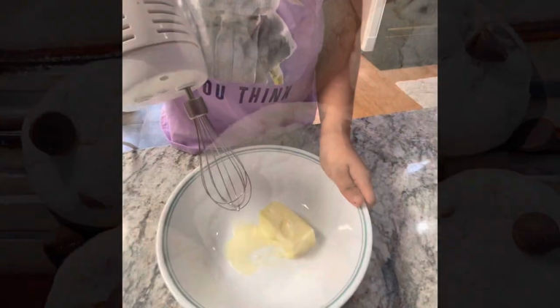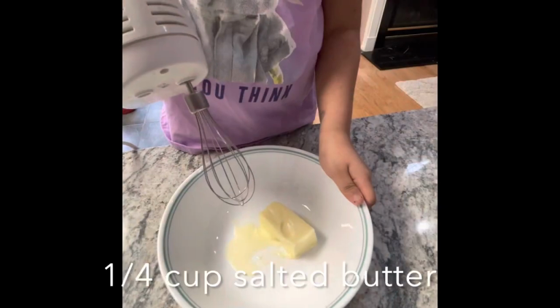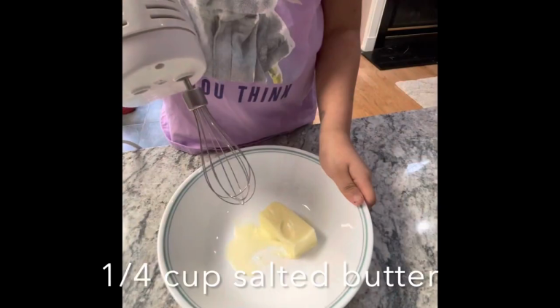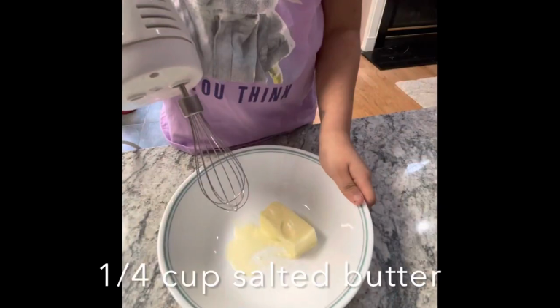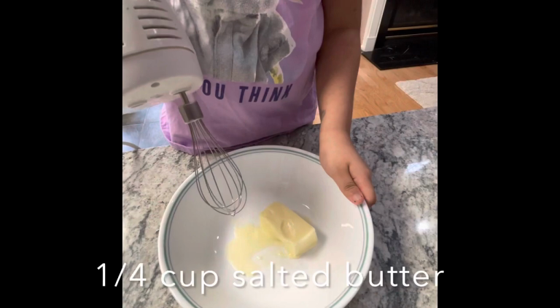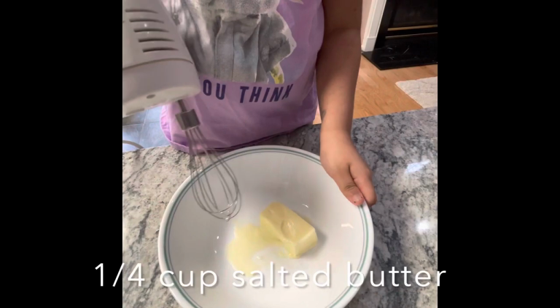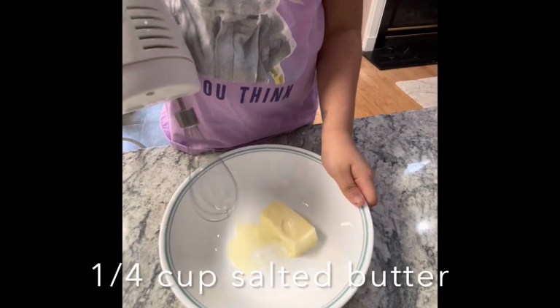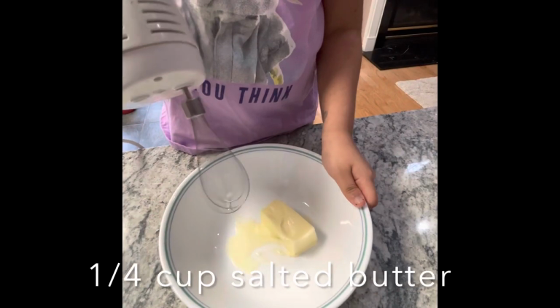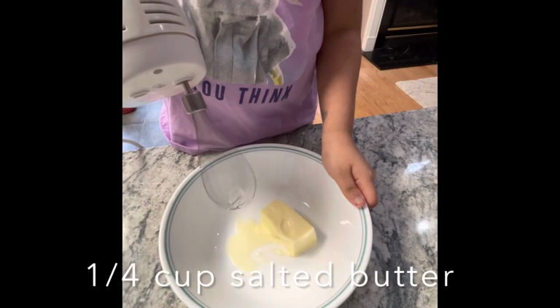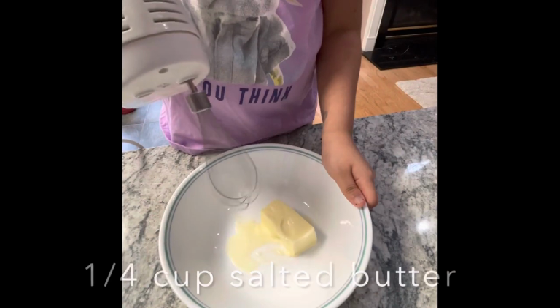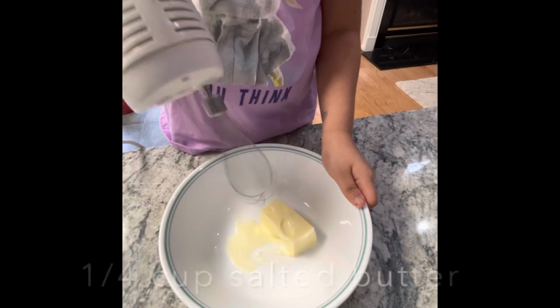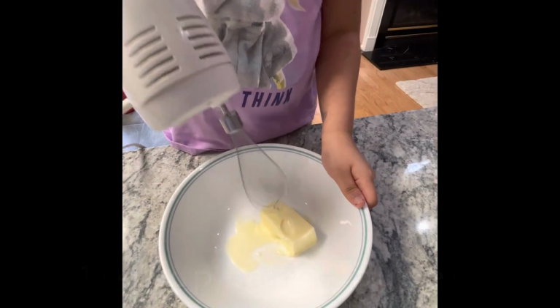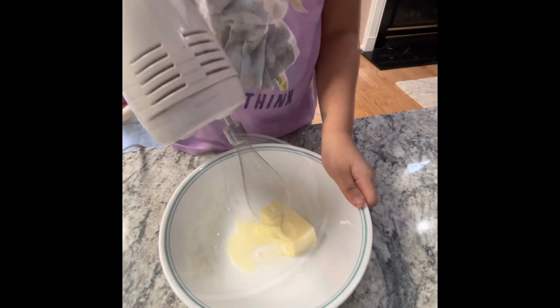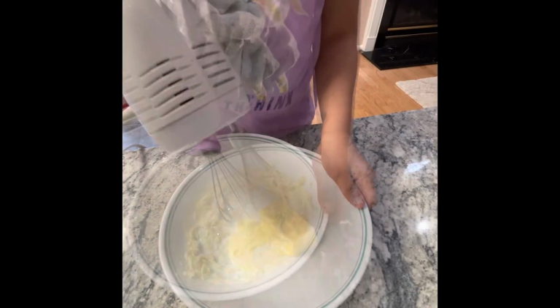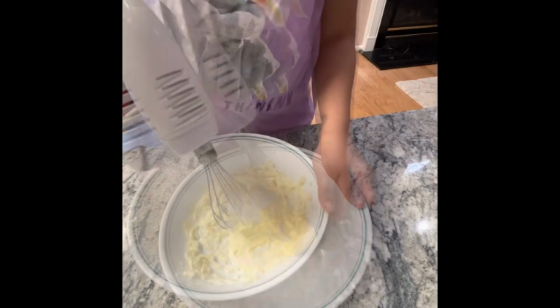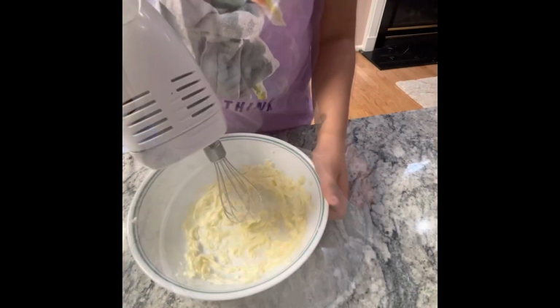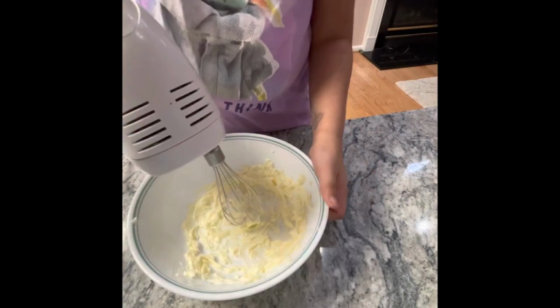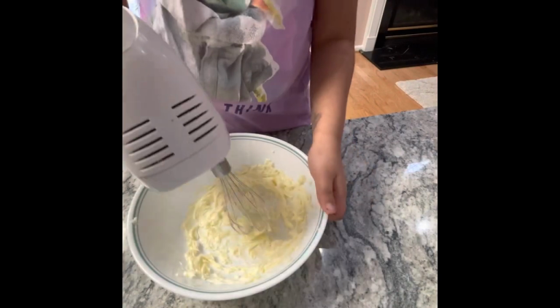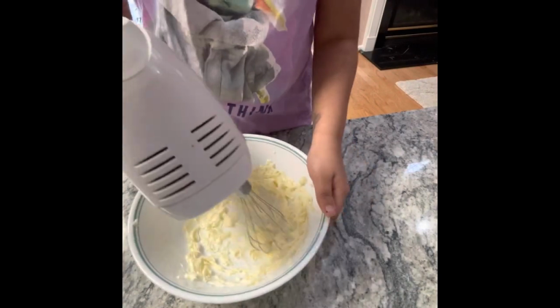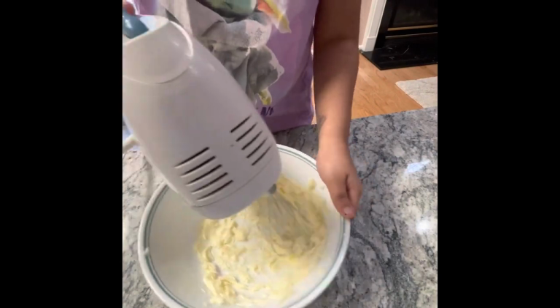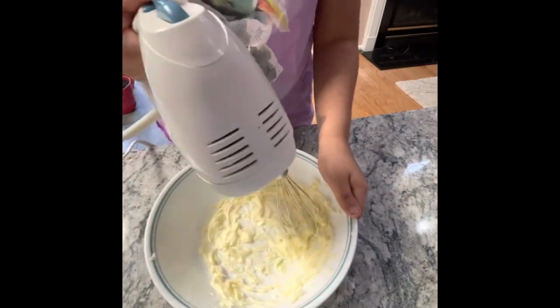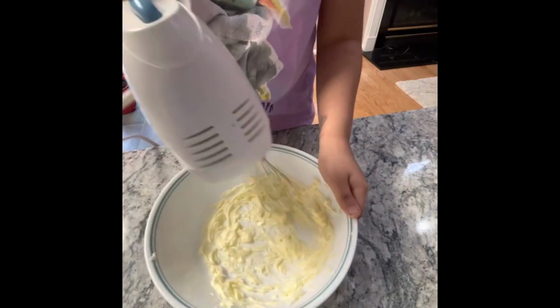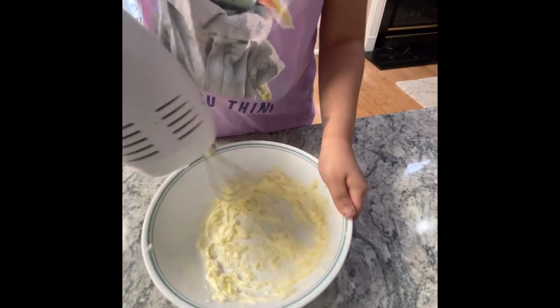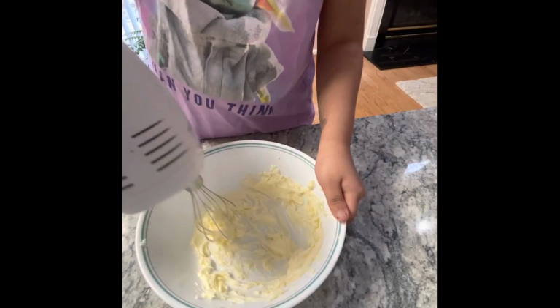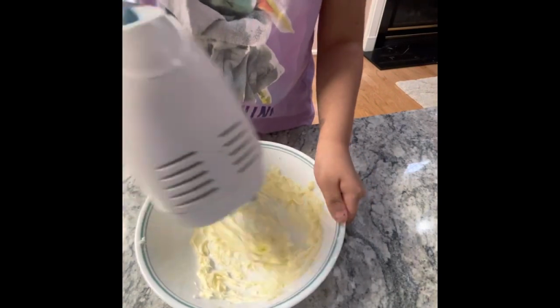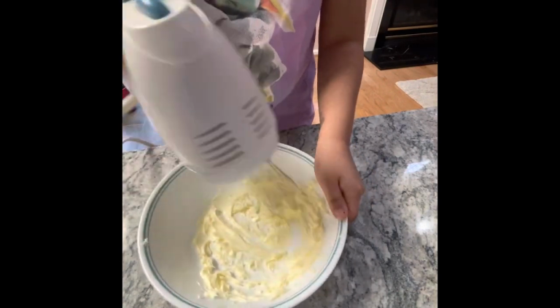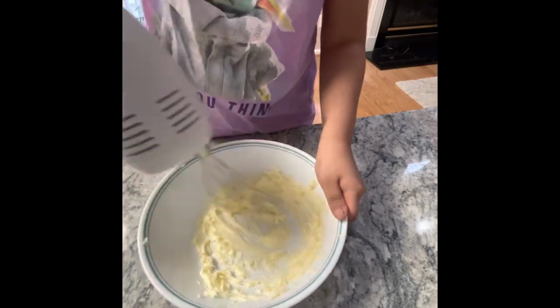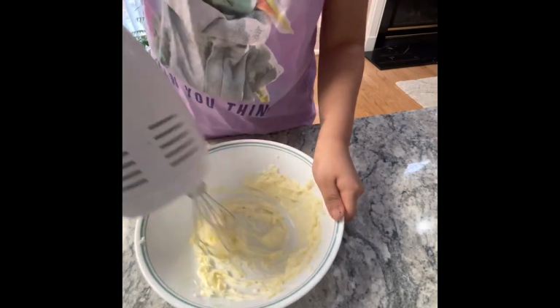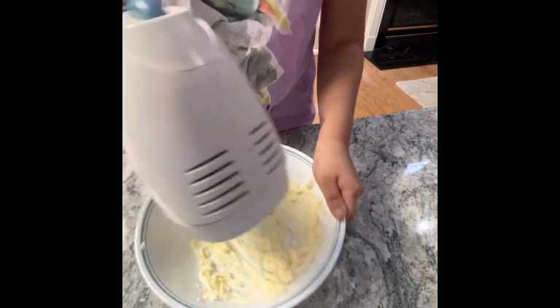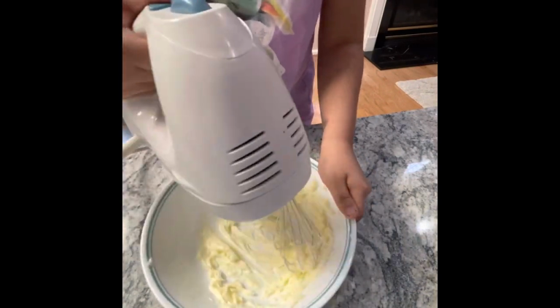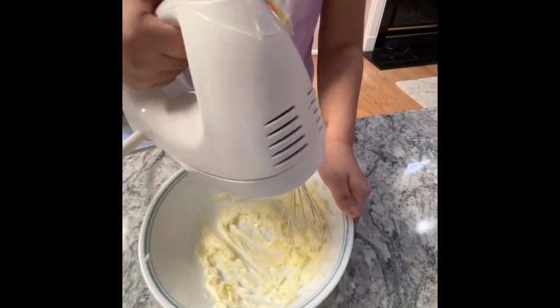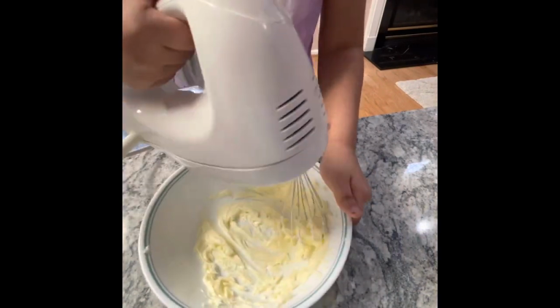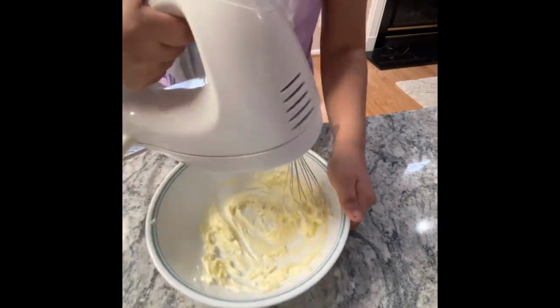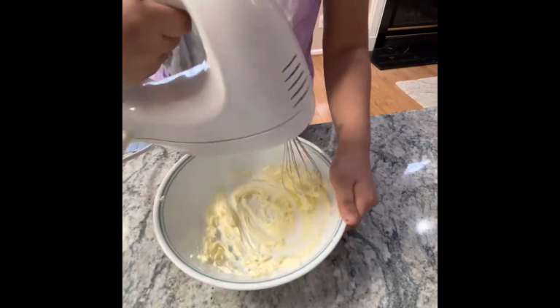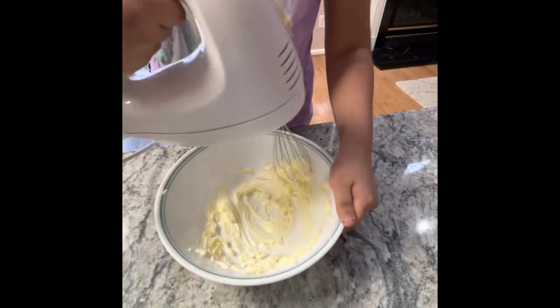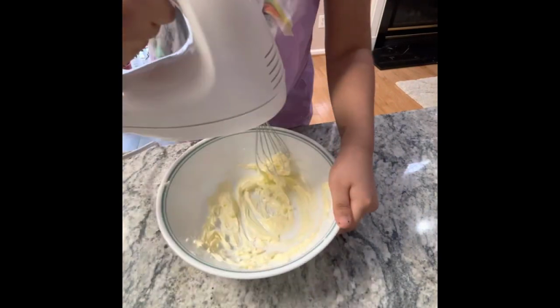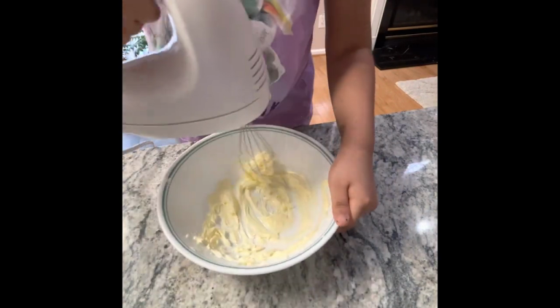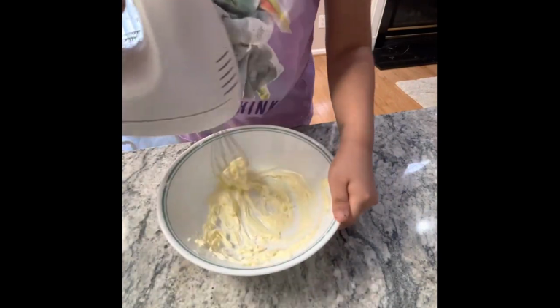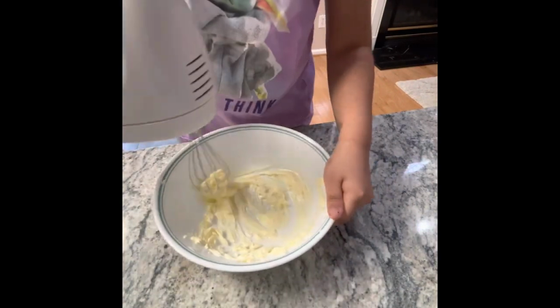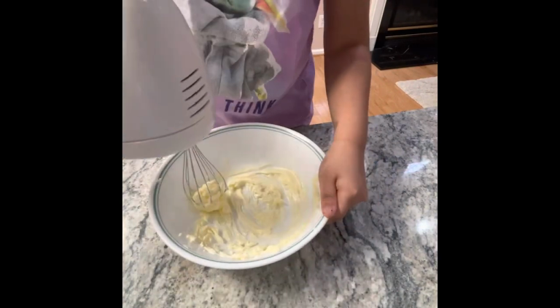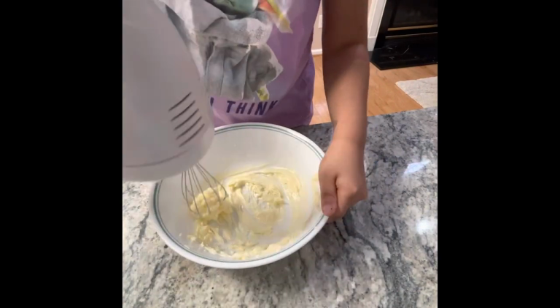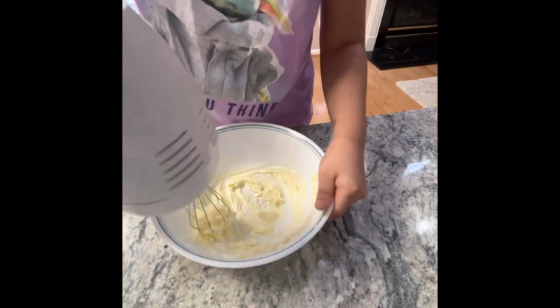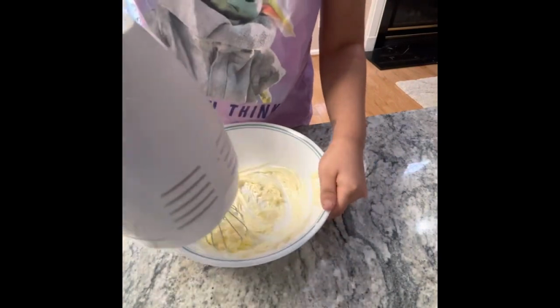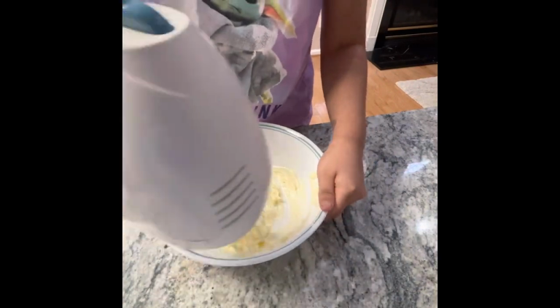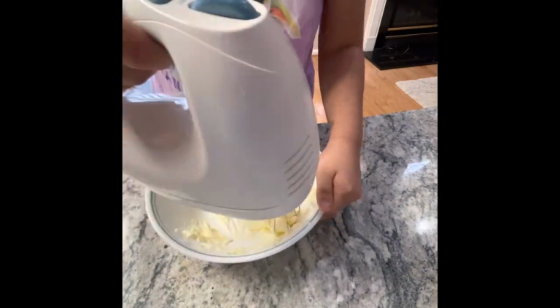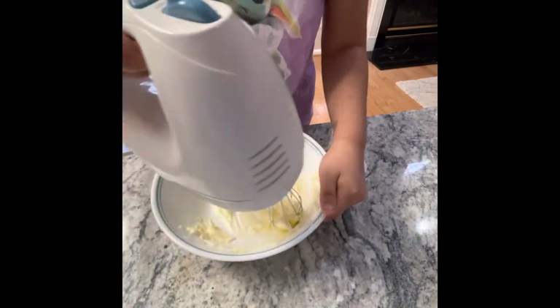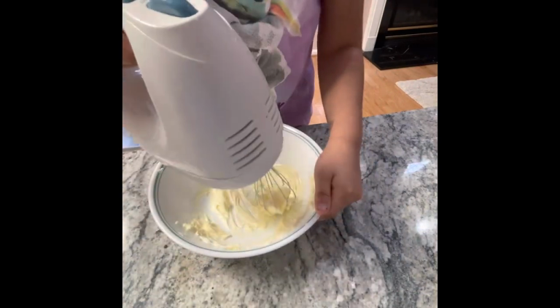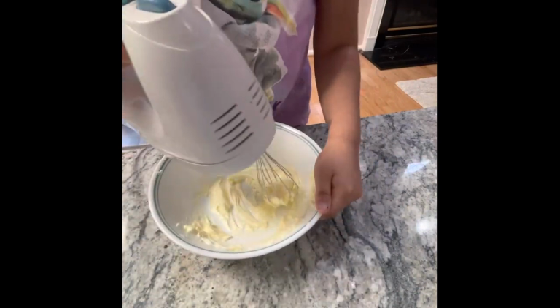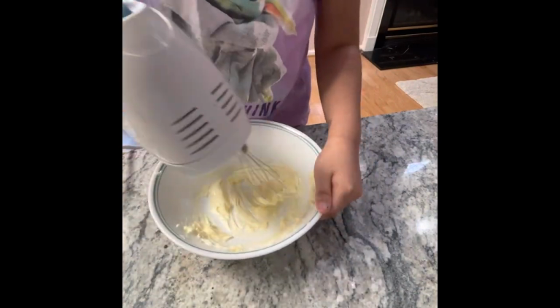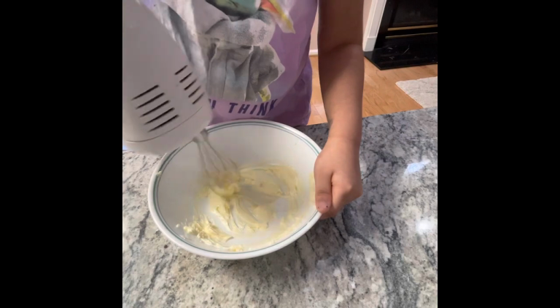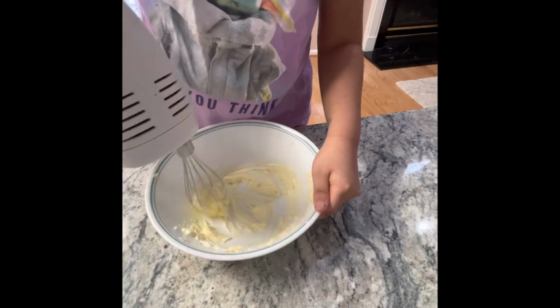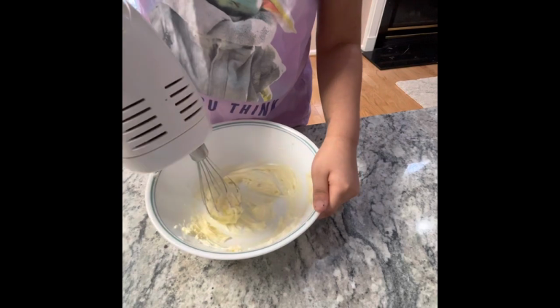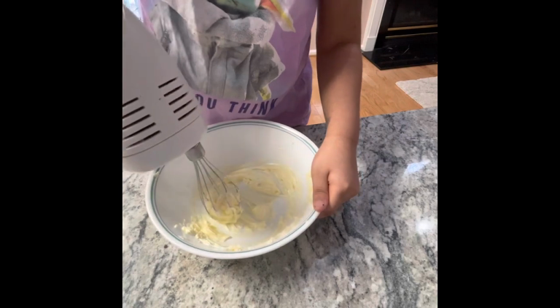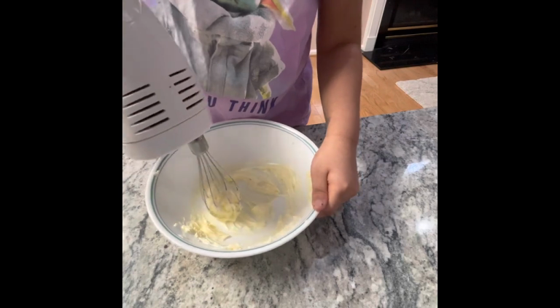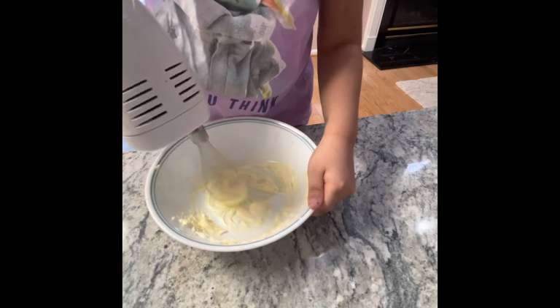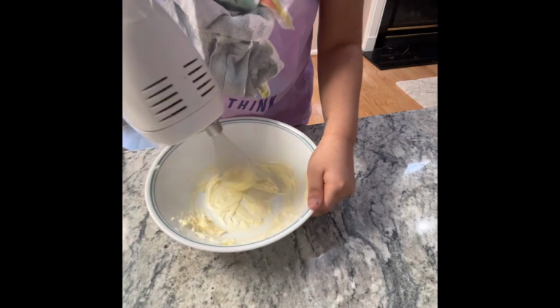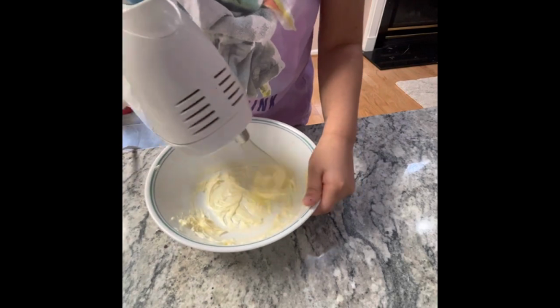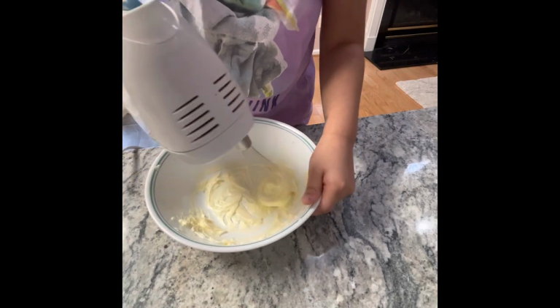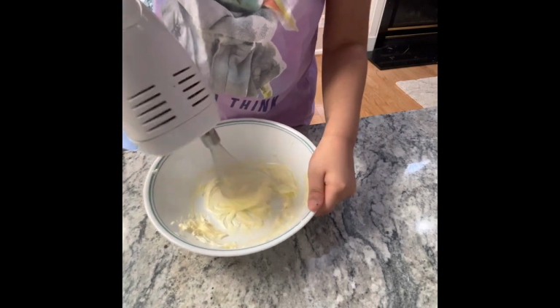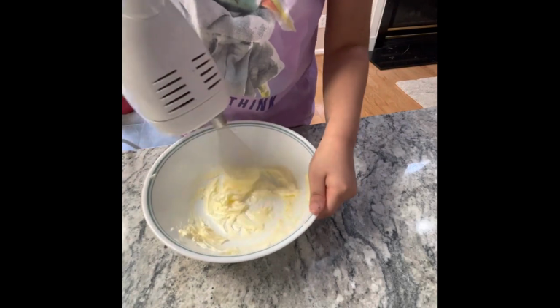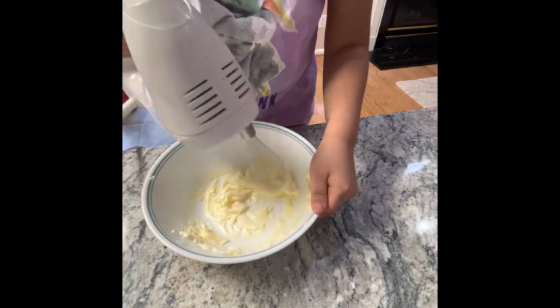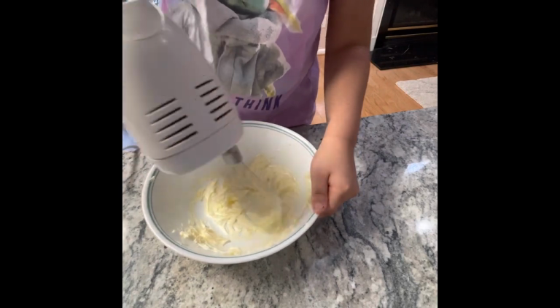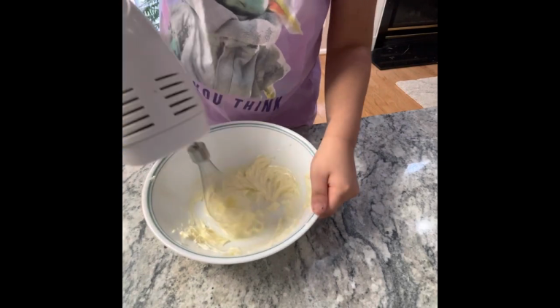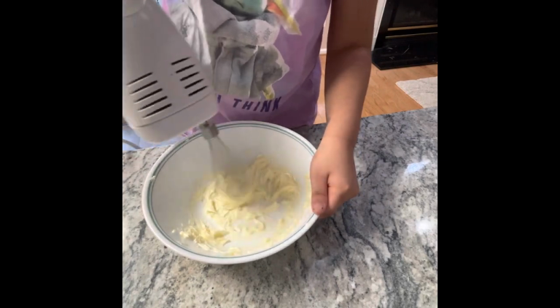Let's start by beating 1/4 cup of salted butter at low speed. If you're using unsalted butter, add a pinch of salt along with the butter.